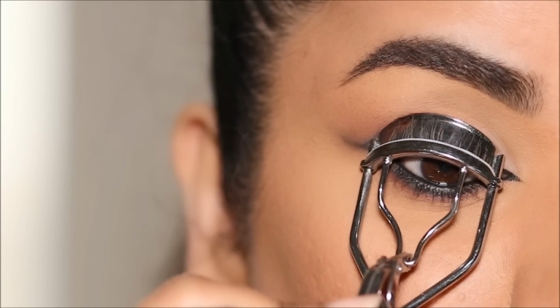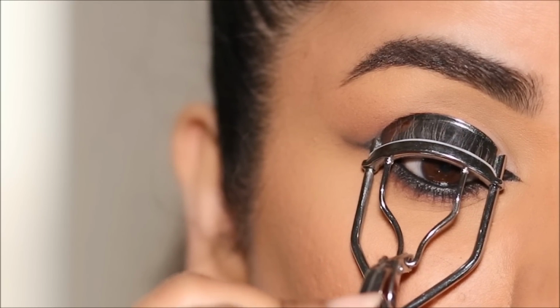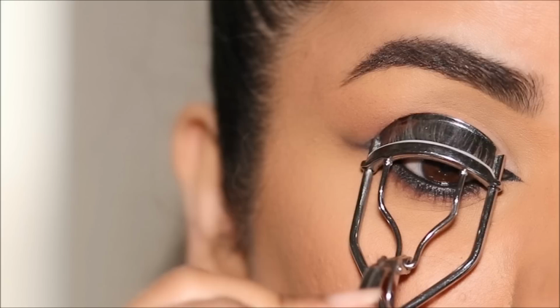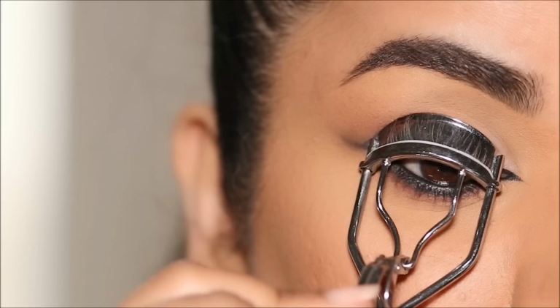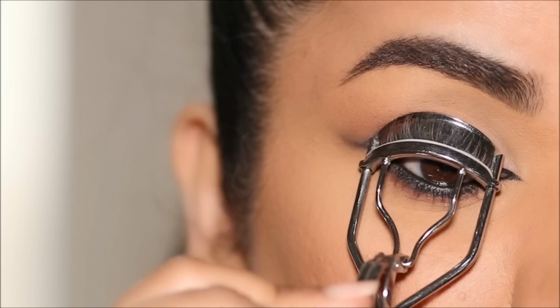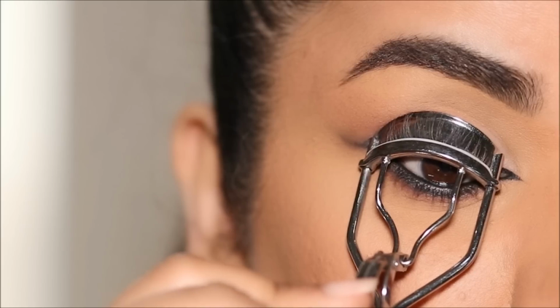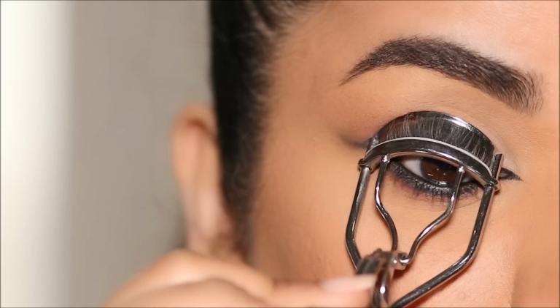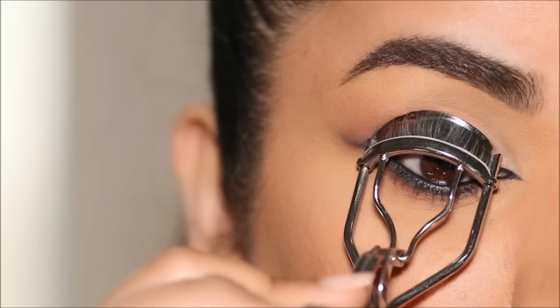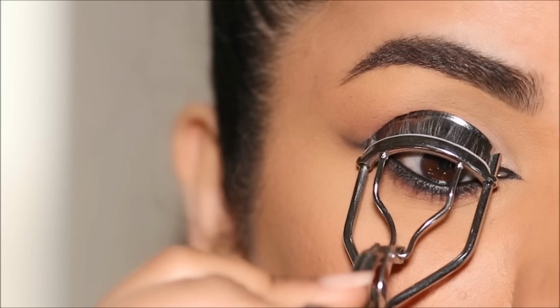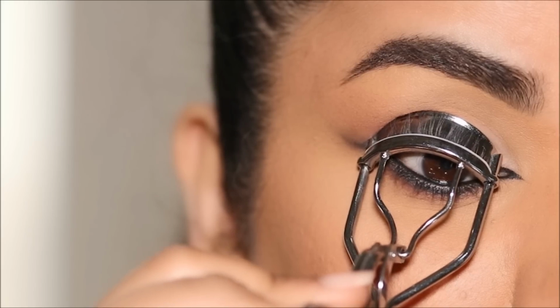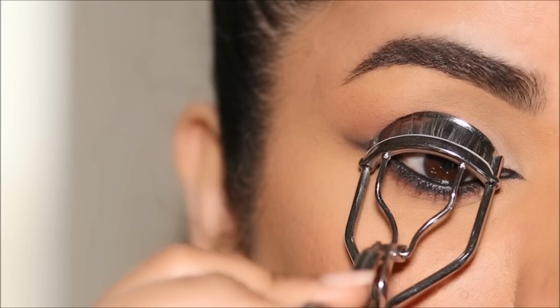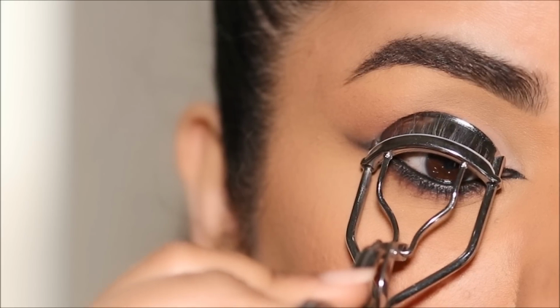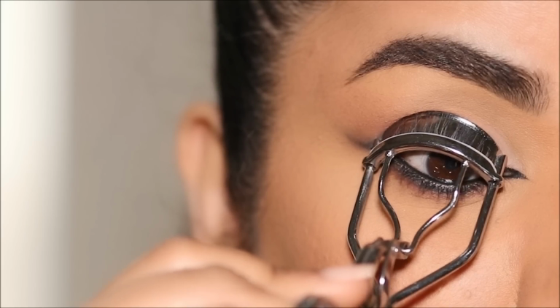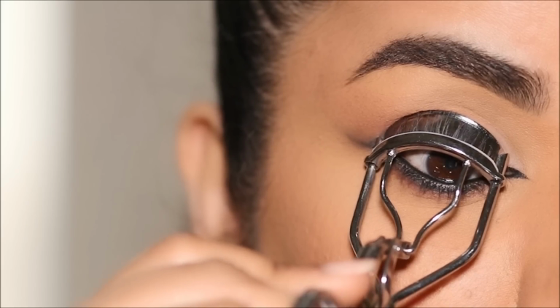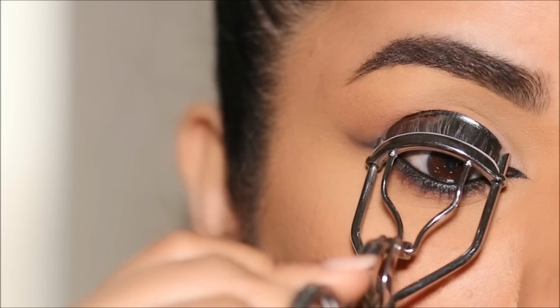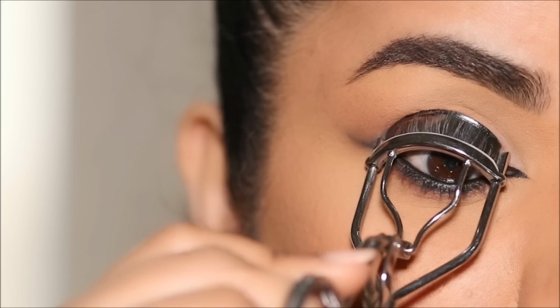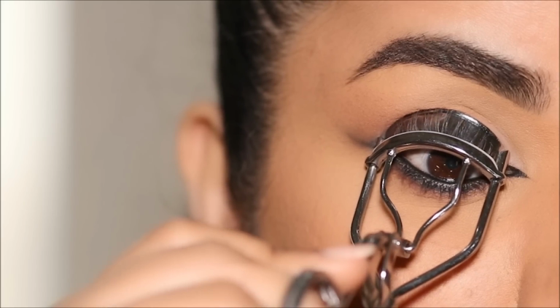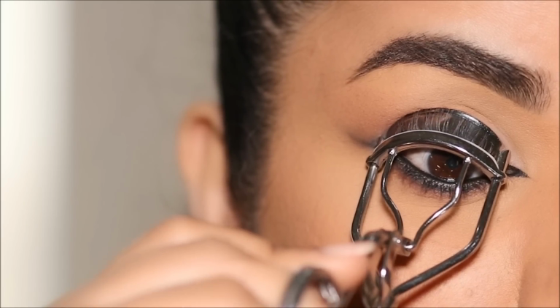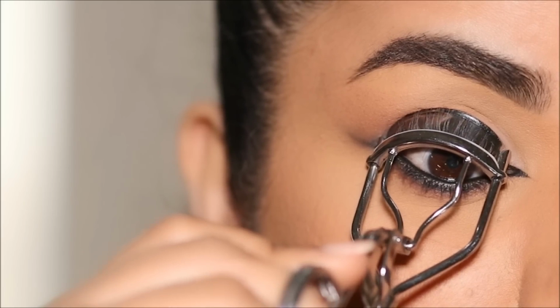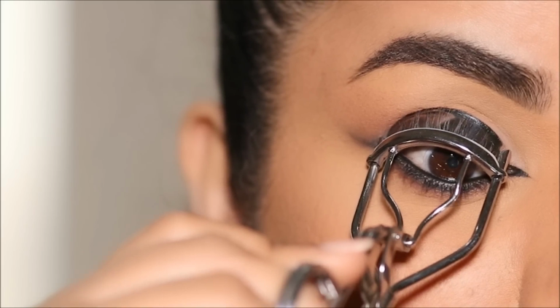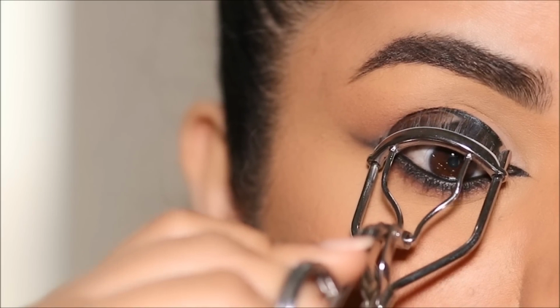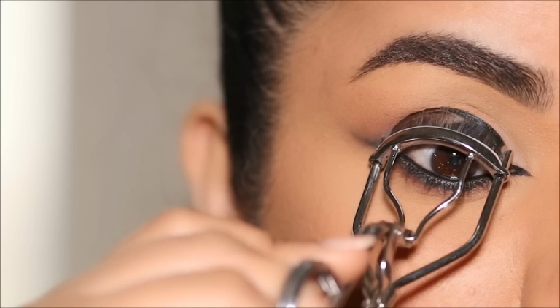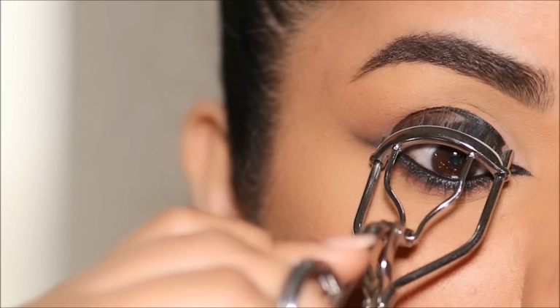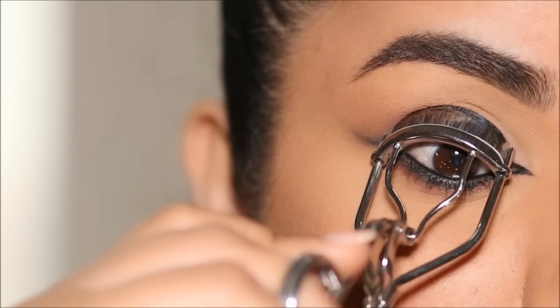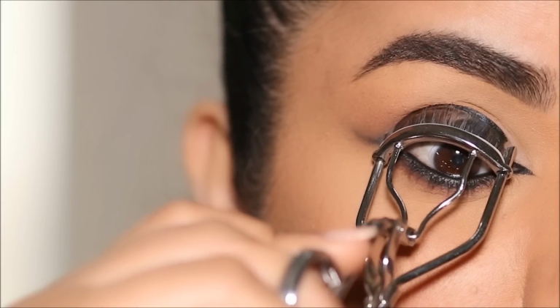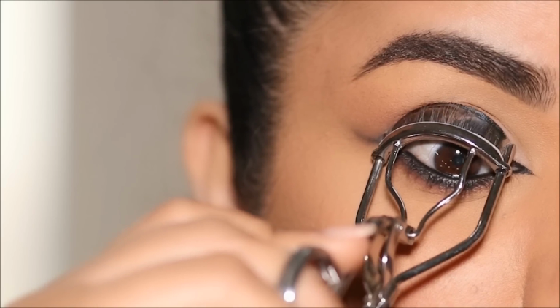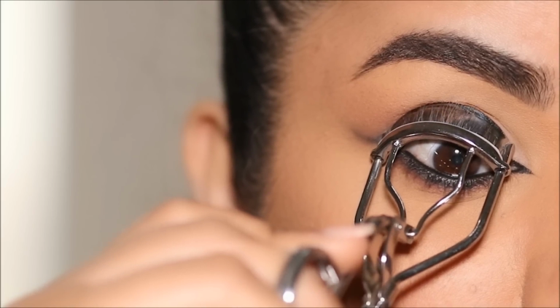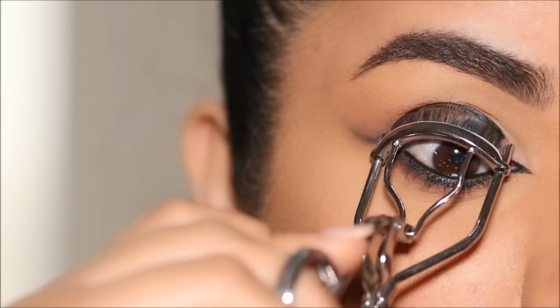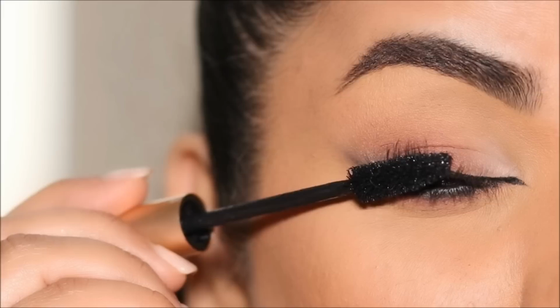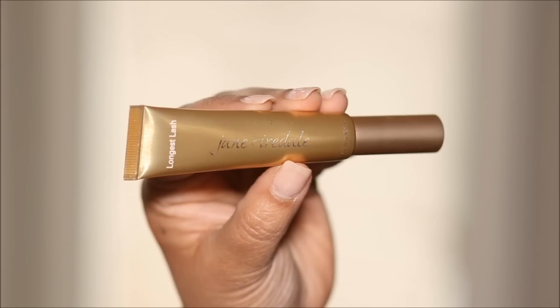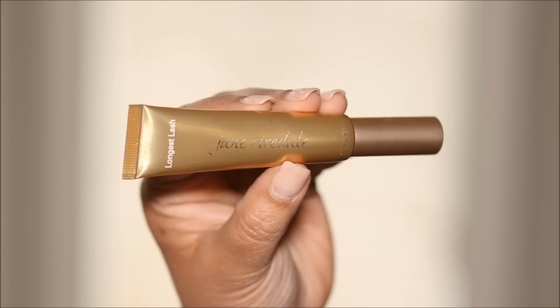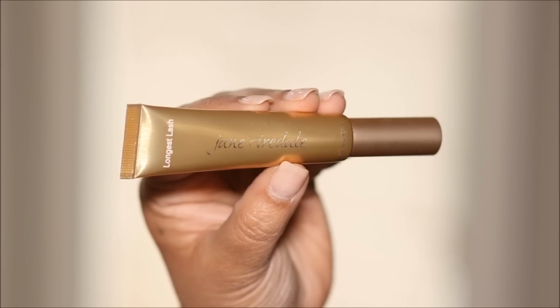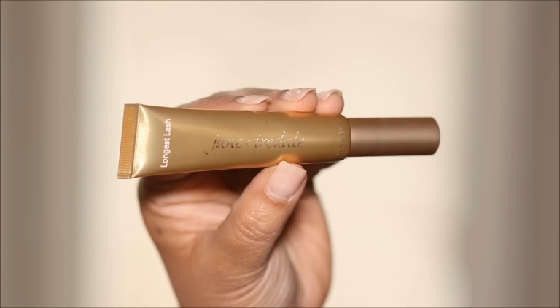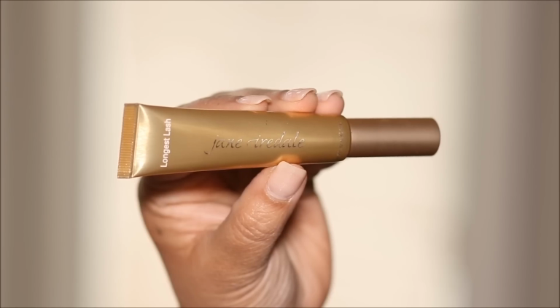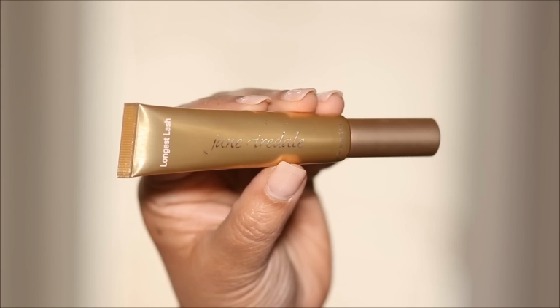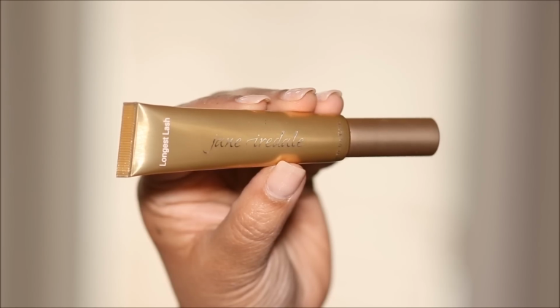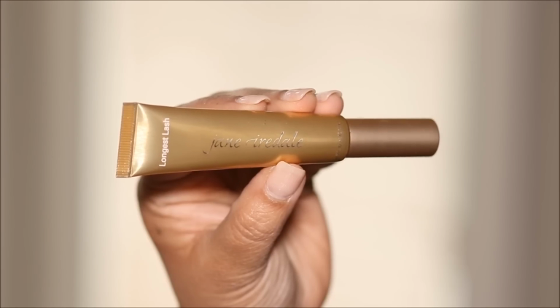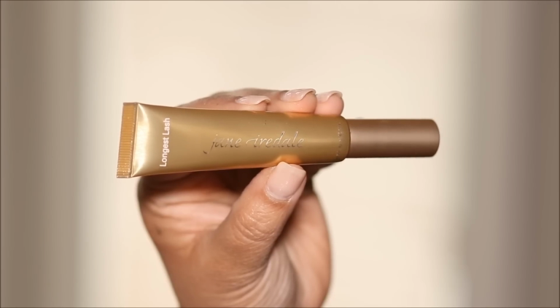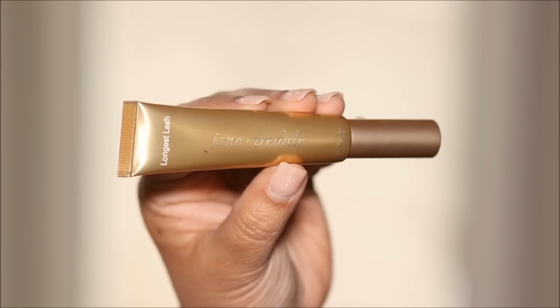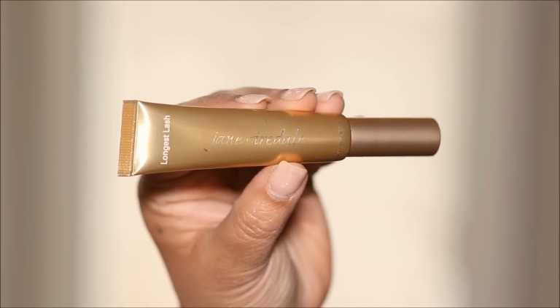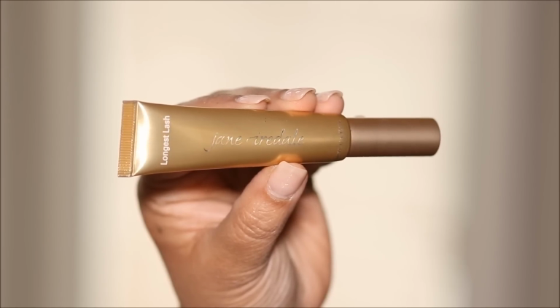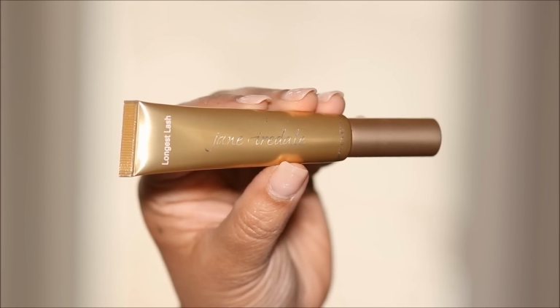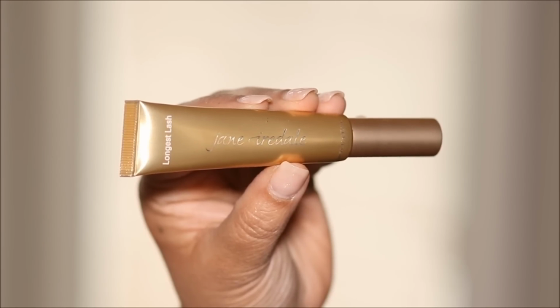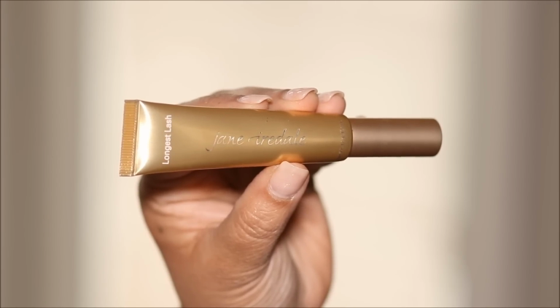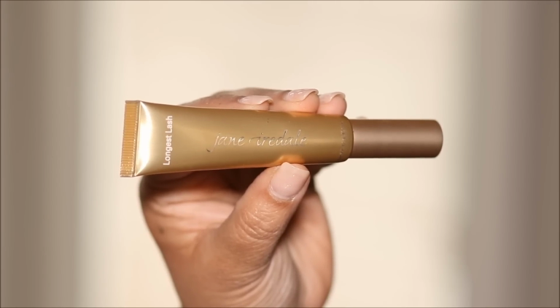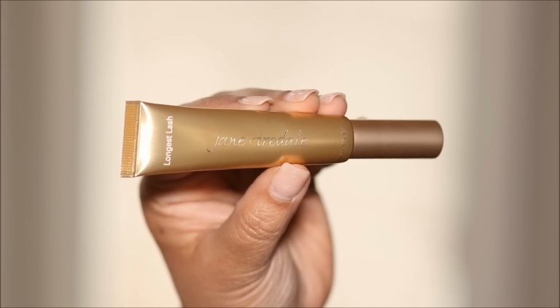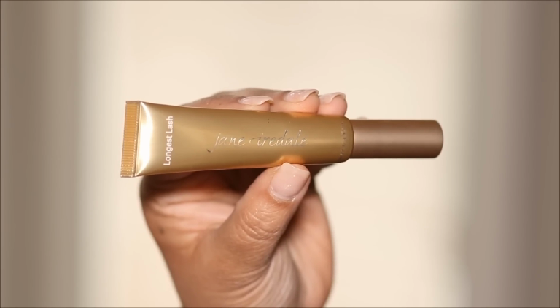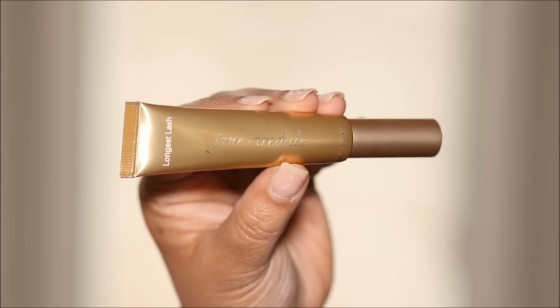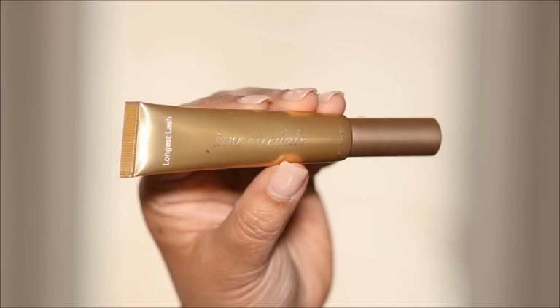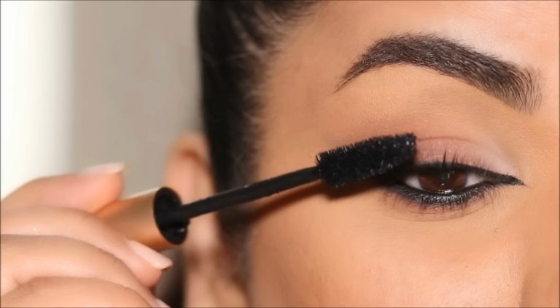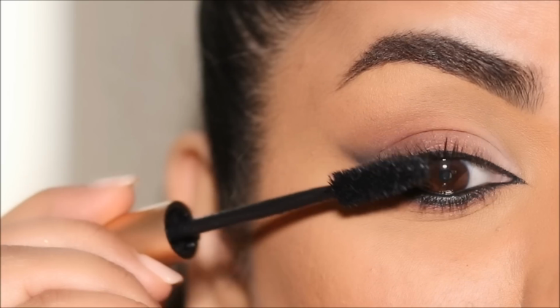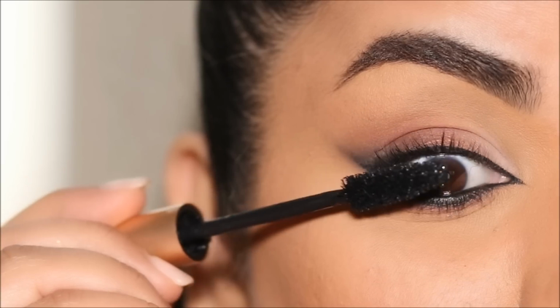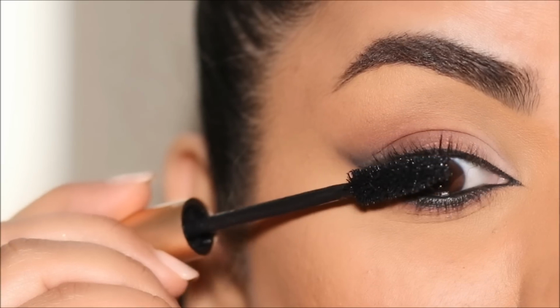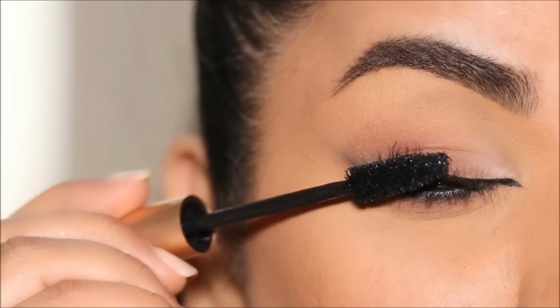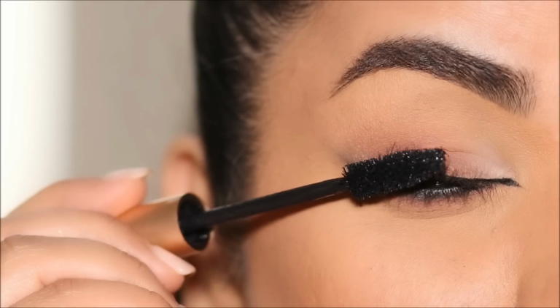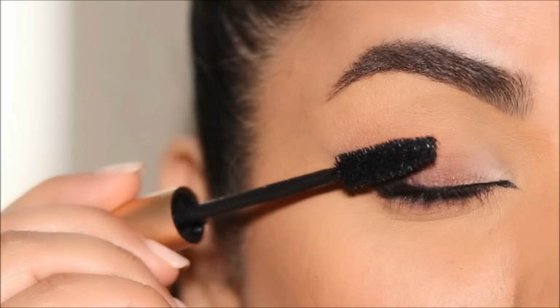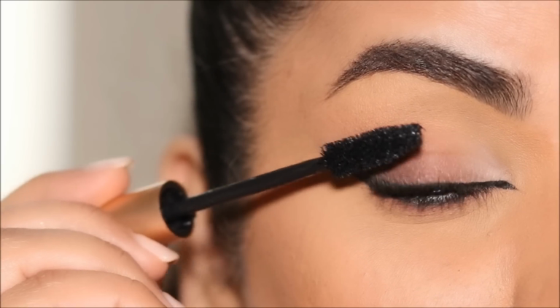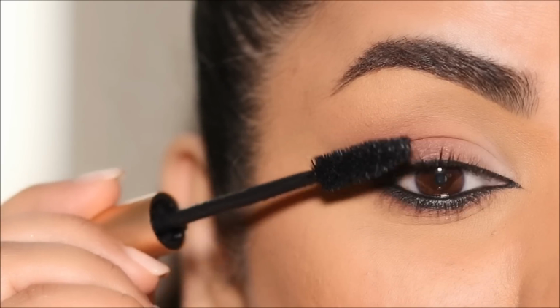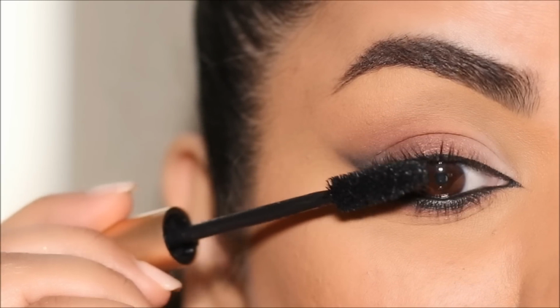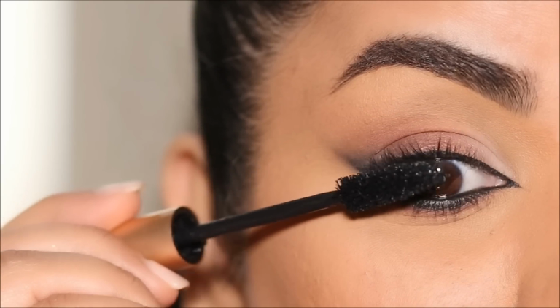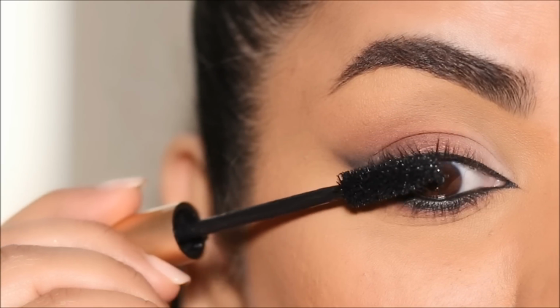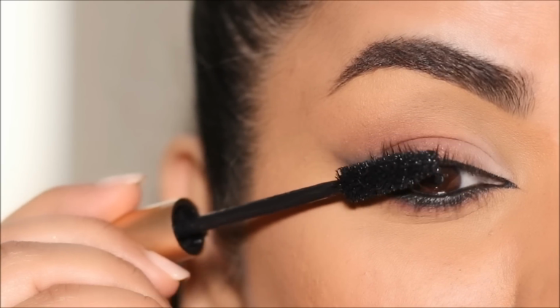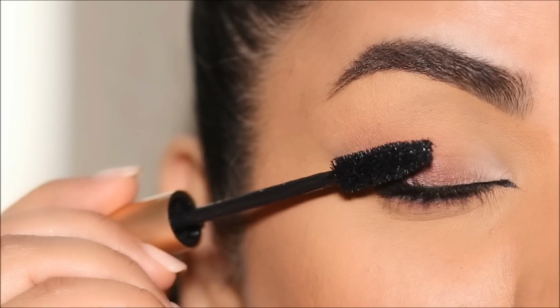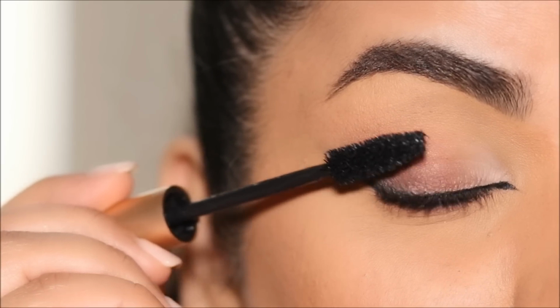When curling my lashes, I'm going to lift them in the outer corner as well to reinforce that effect. For mascara I'm using the Jane Iredale Longest Lash thickening and lengthening mascara.